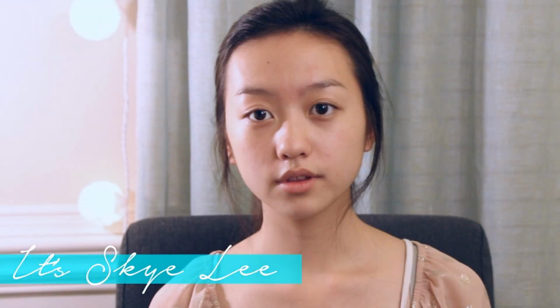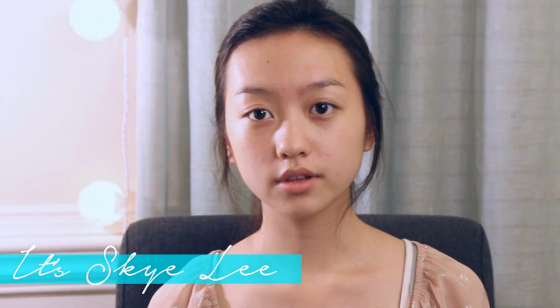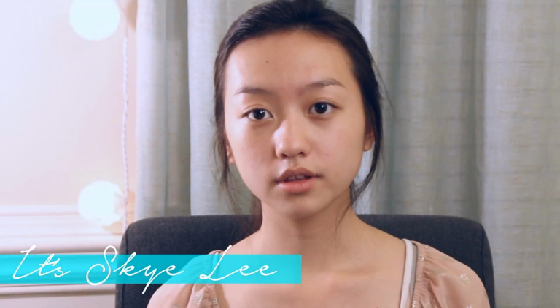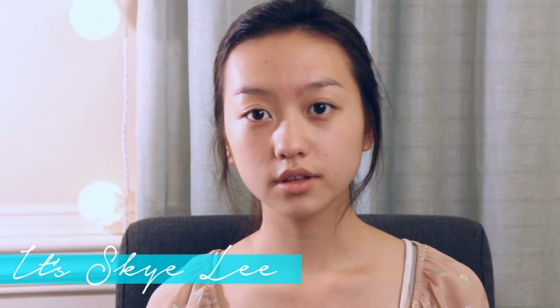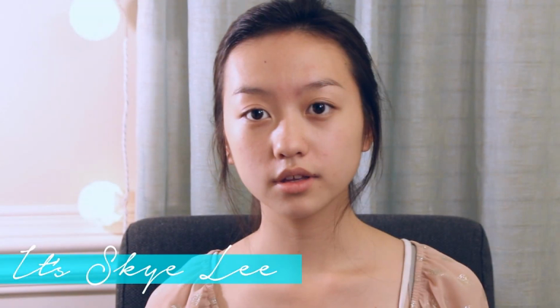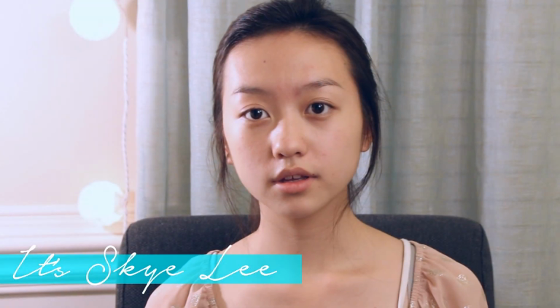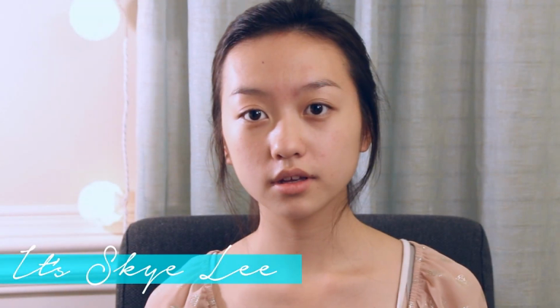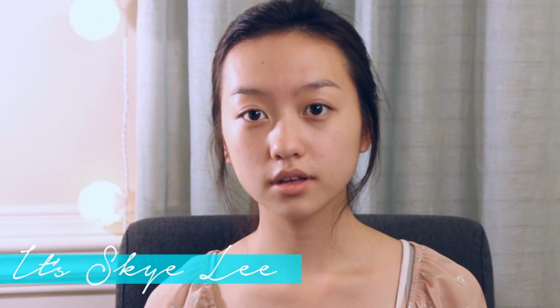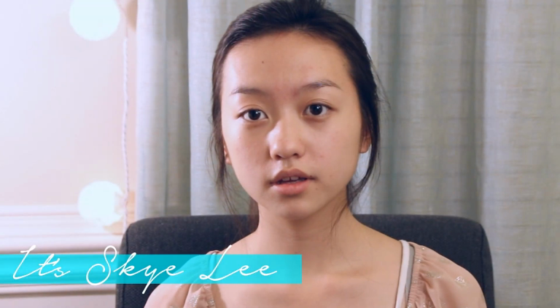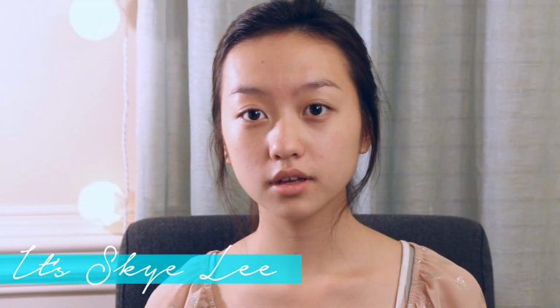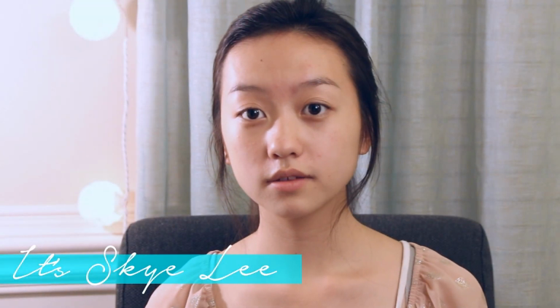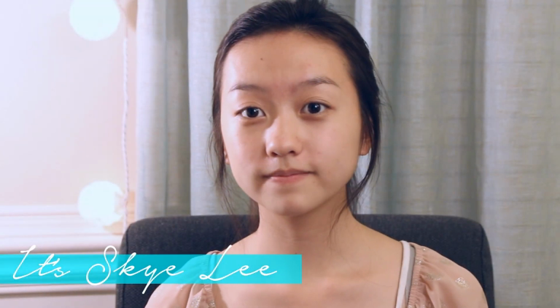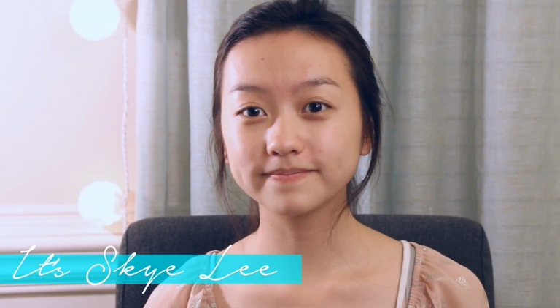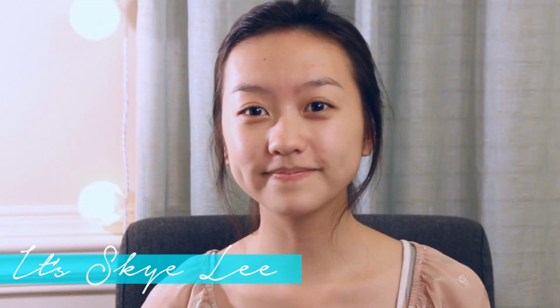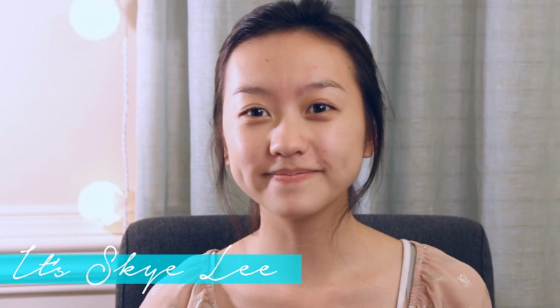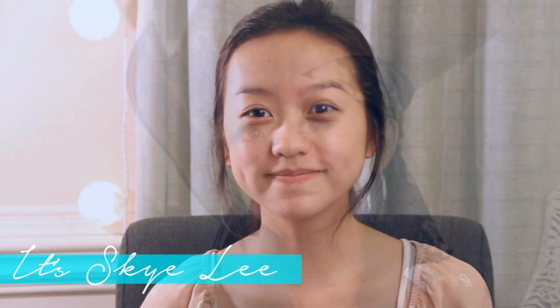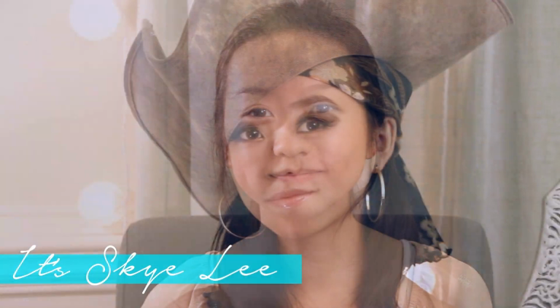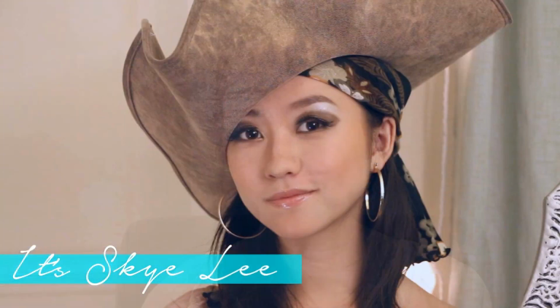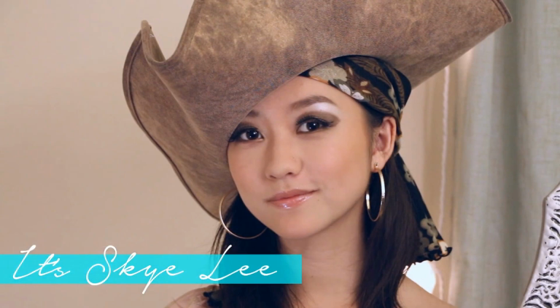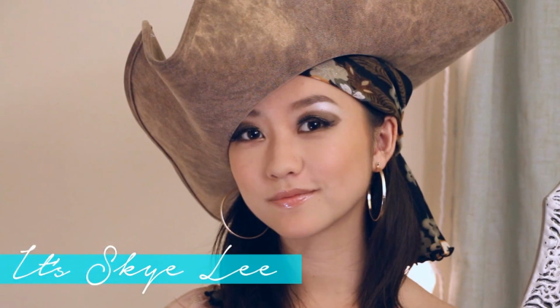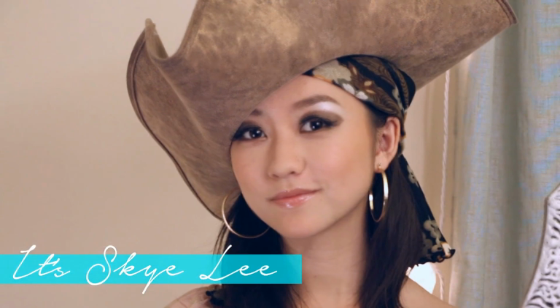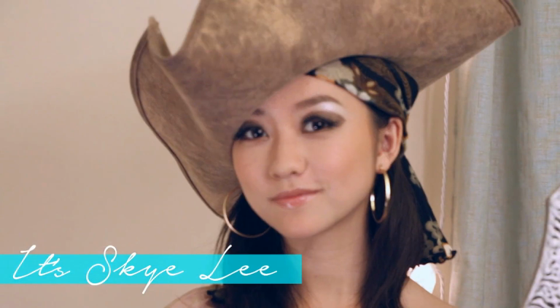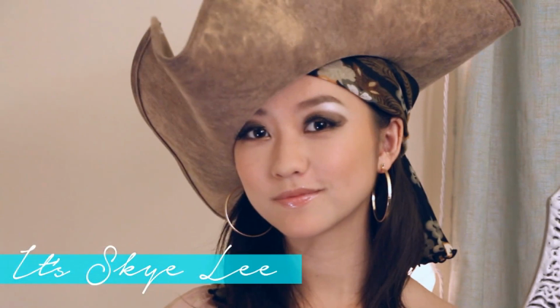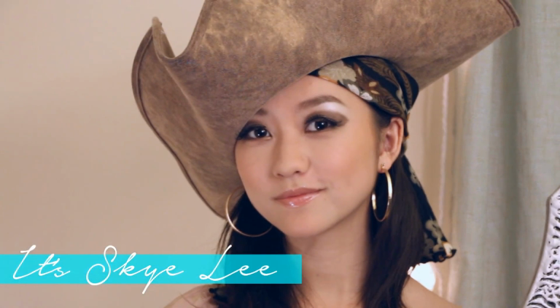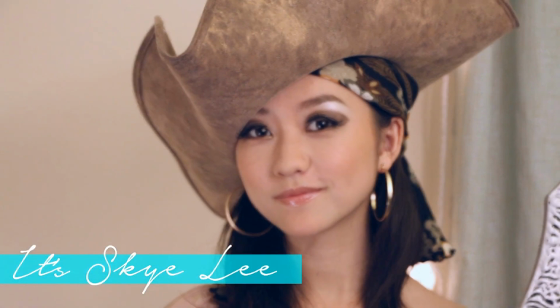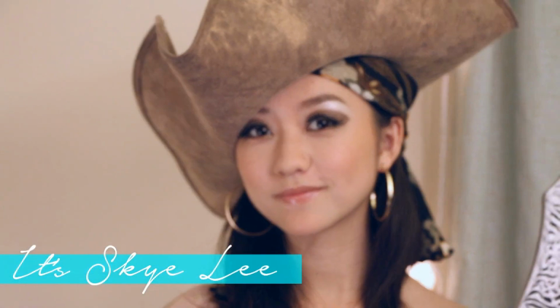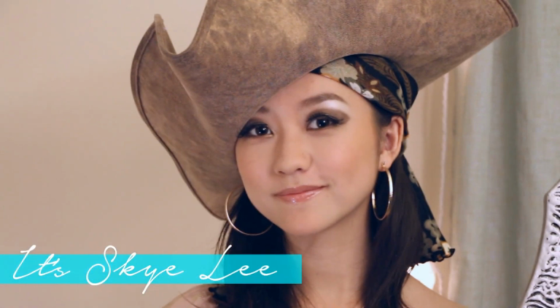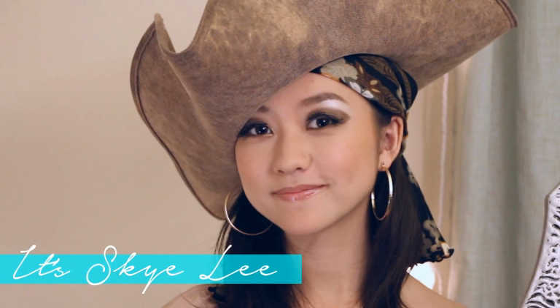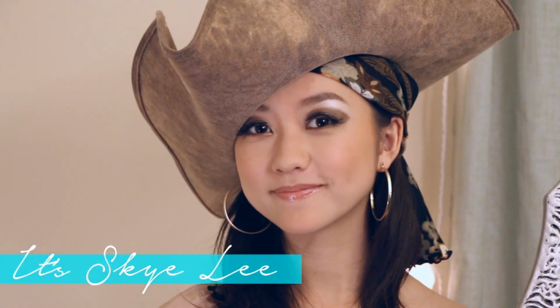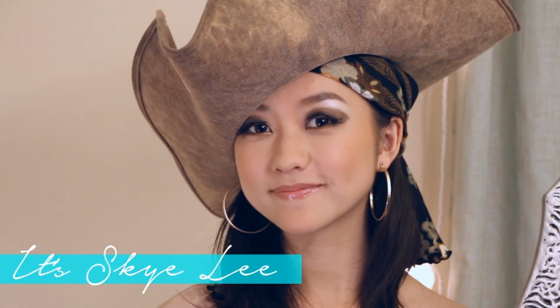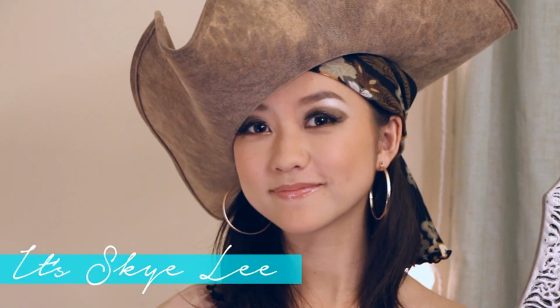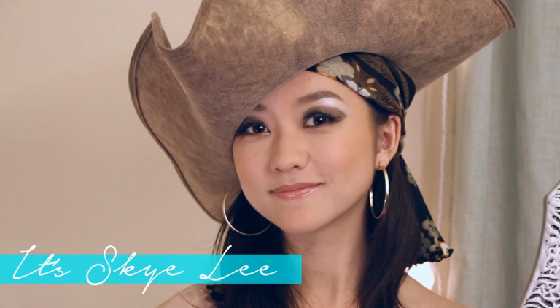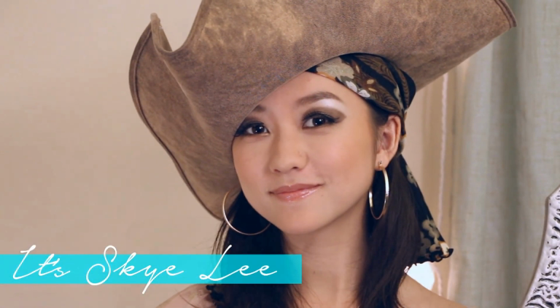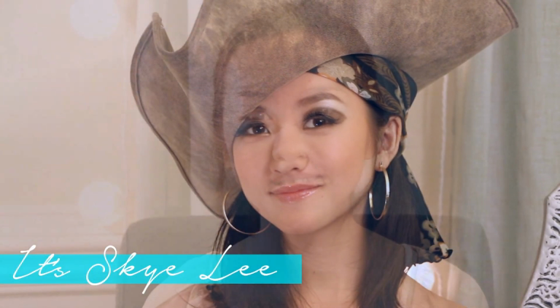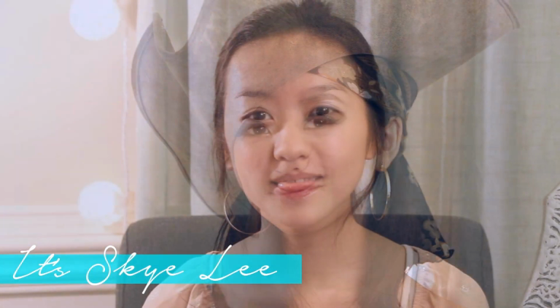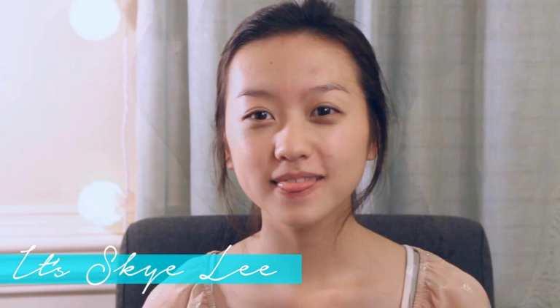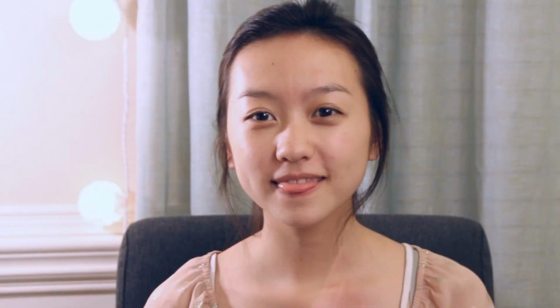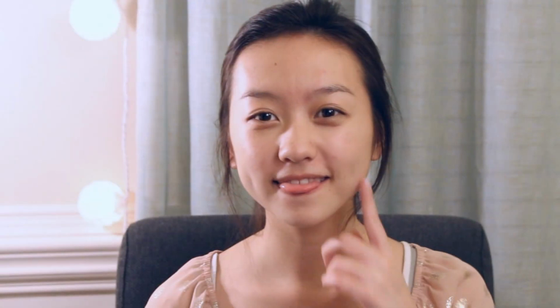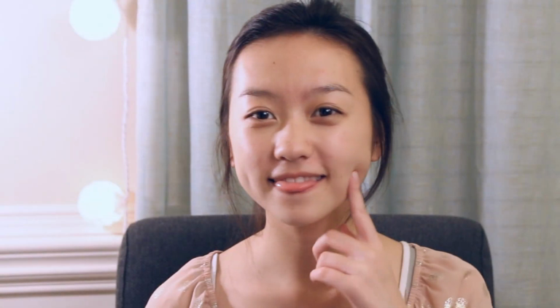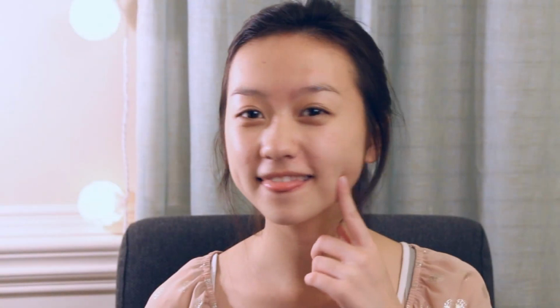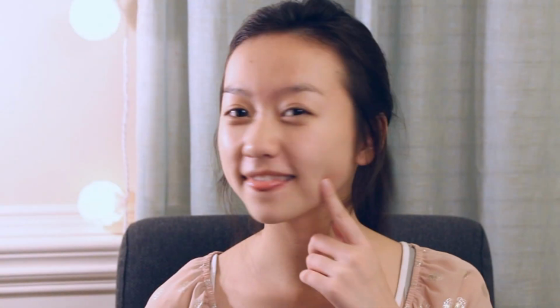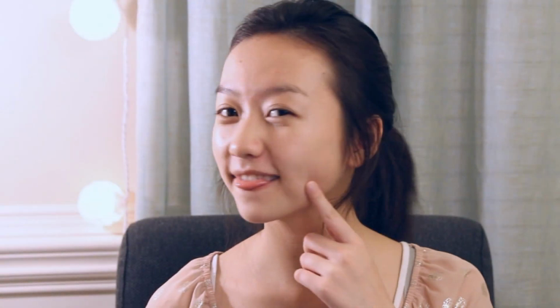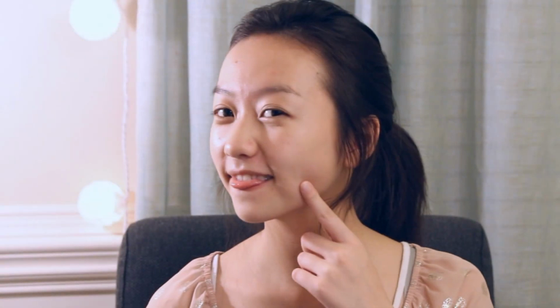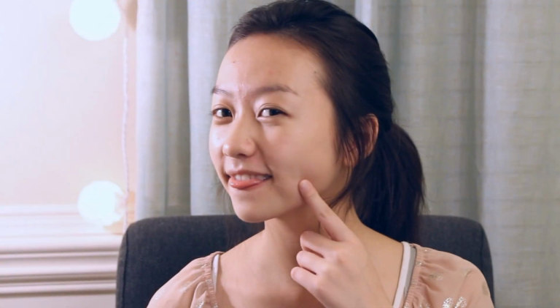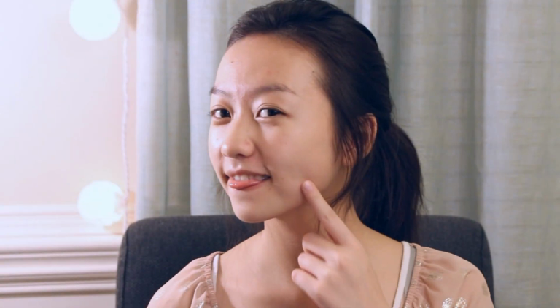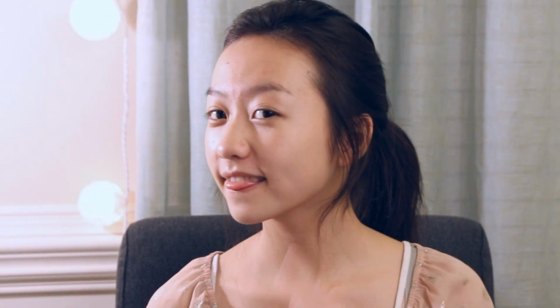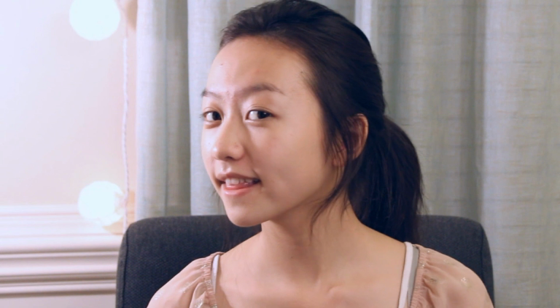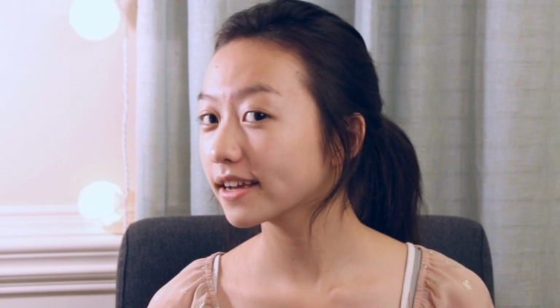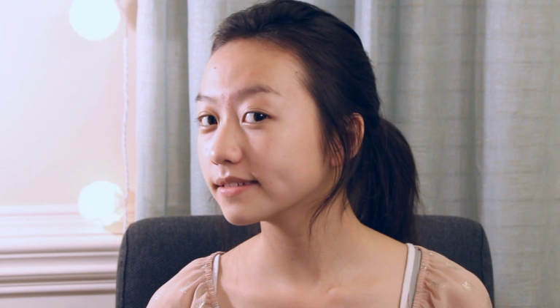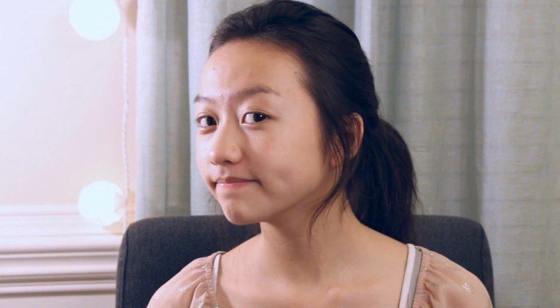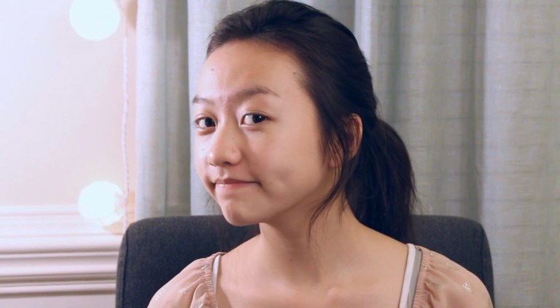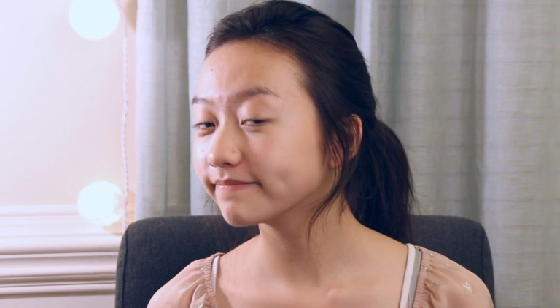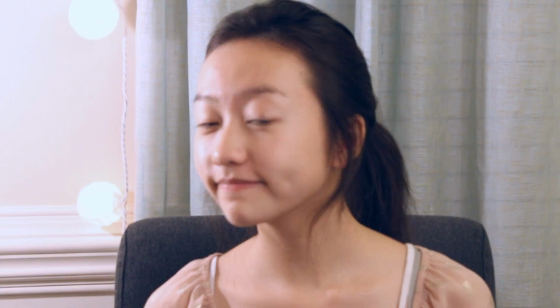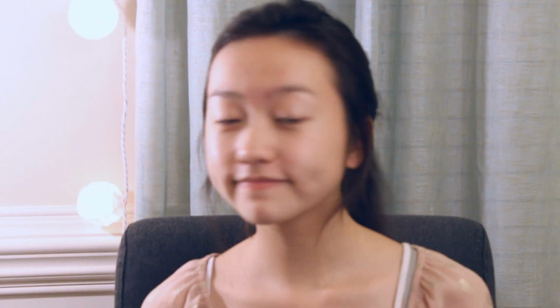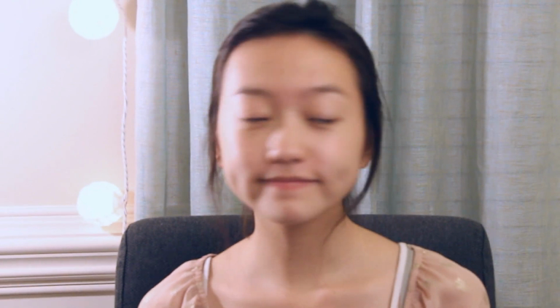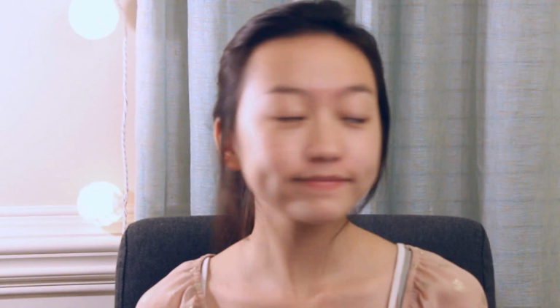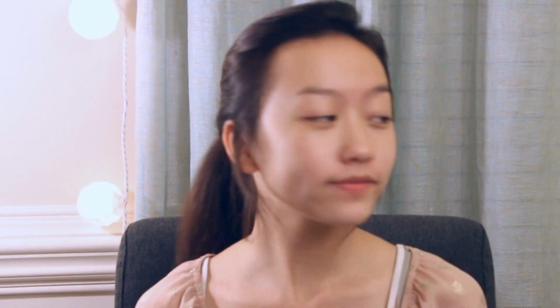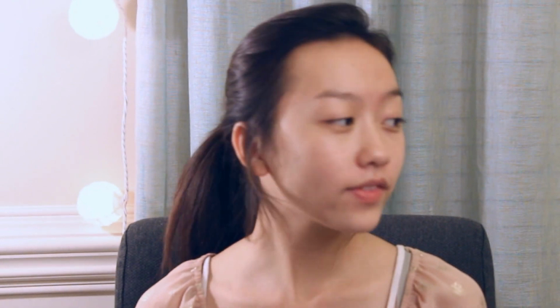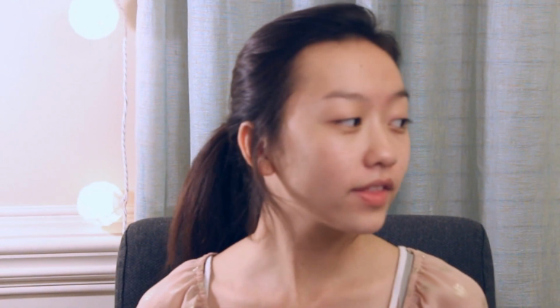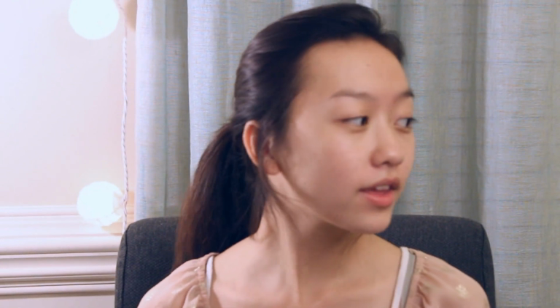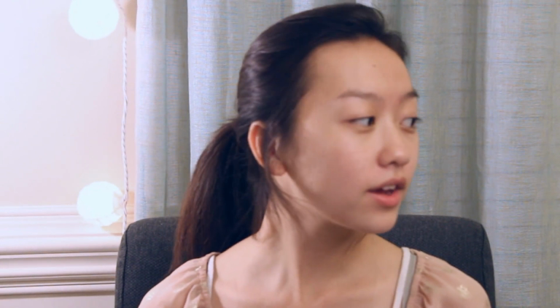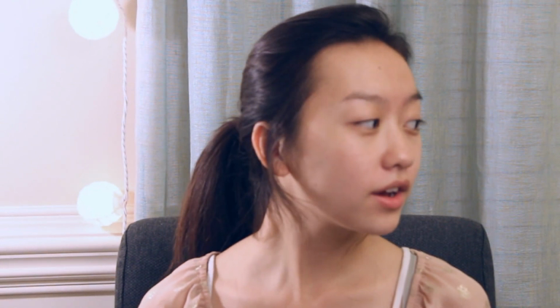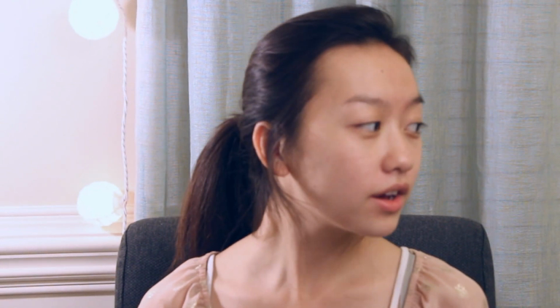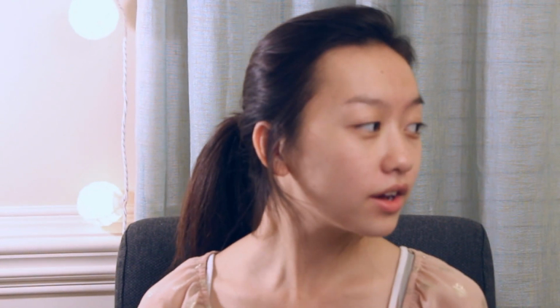Hey guys, it's Skye and today I'm actually going to show you a new pirate look that I decided to make.